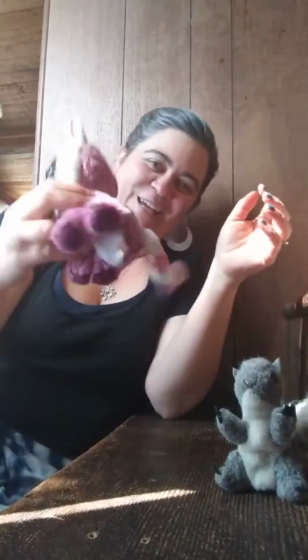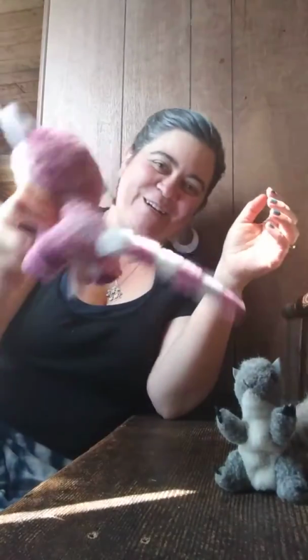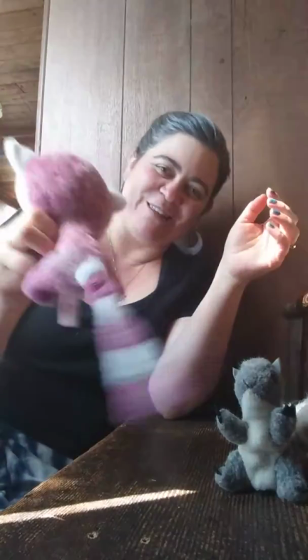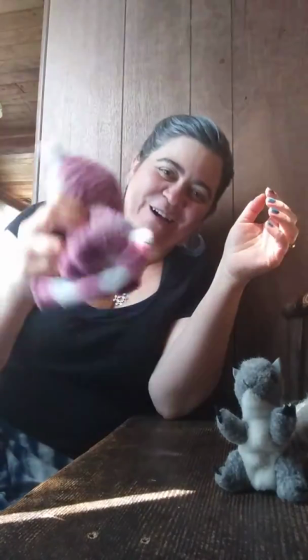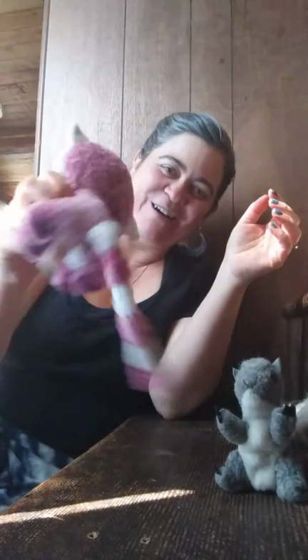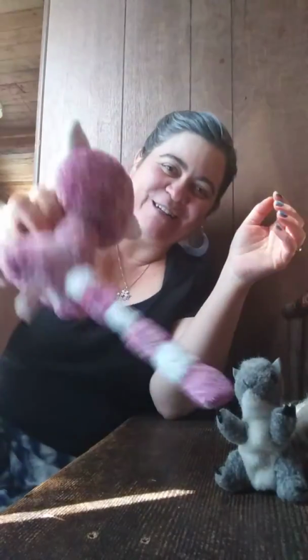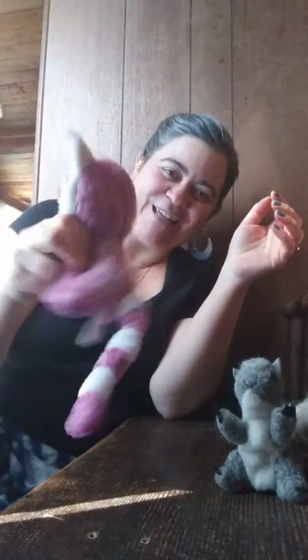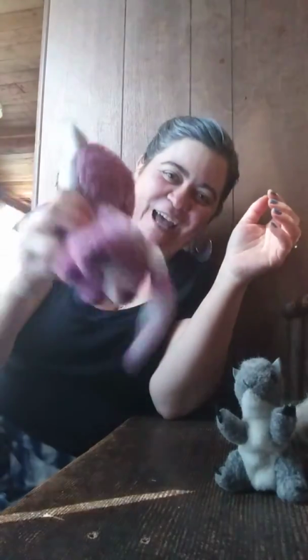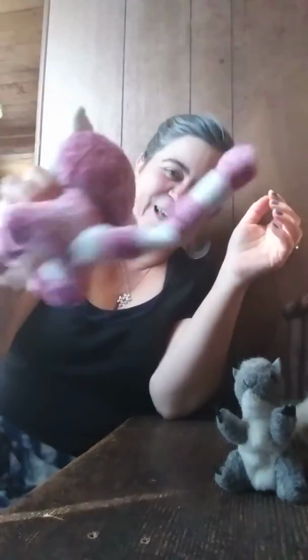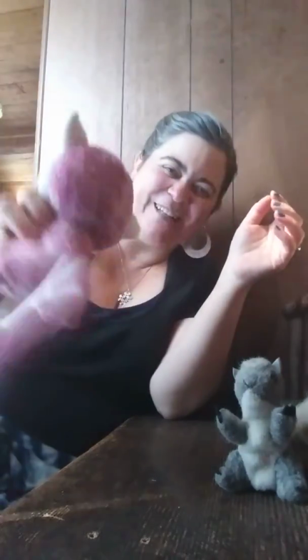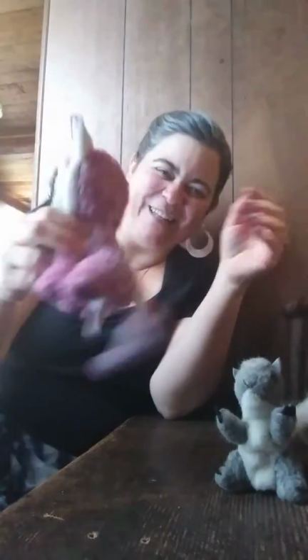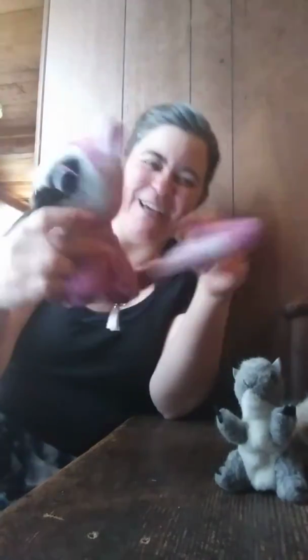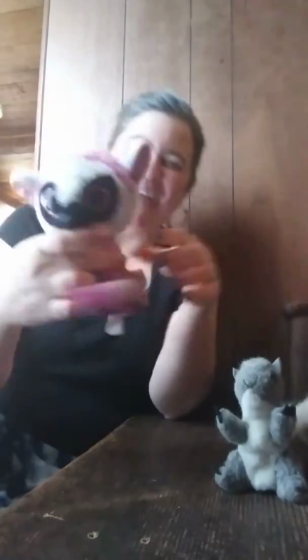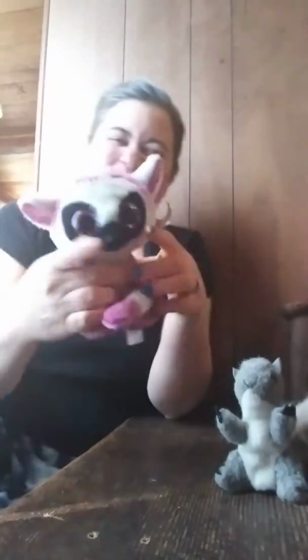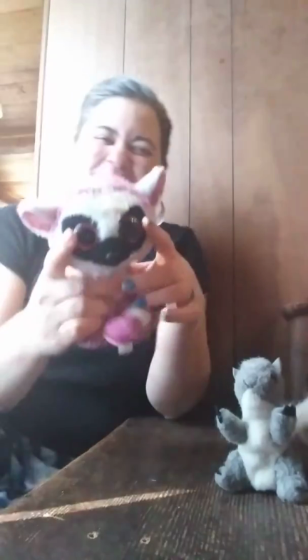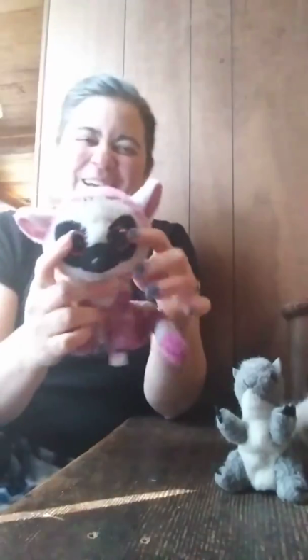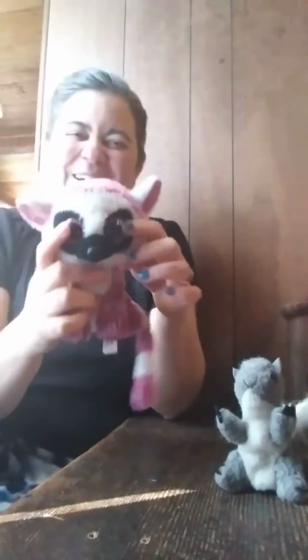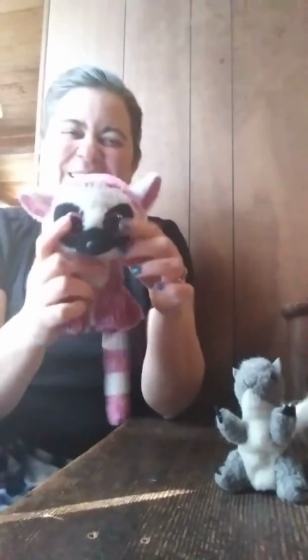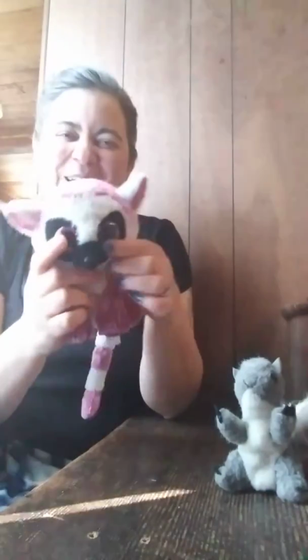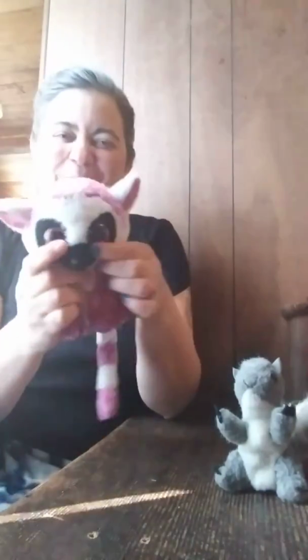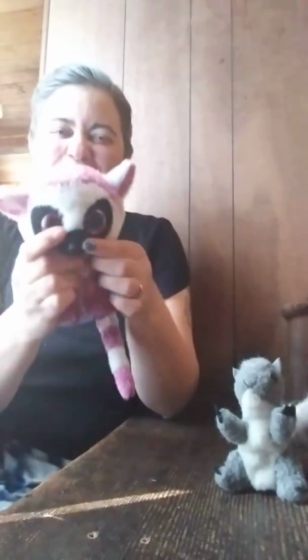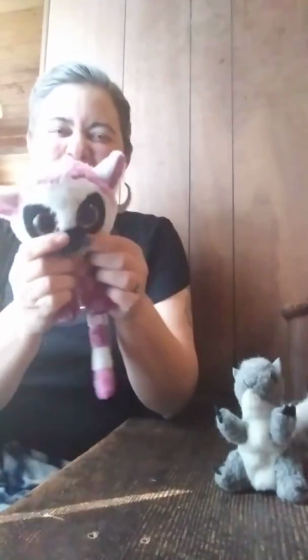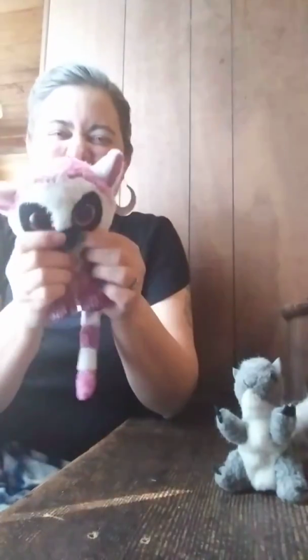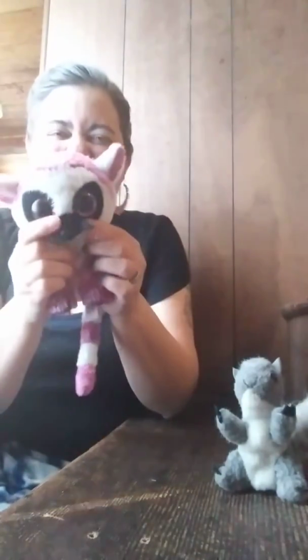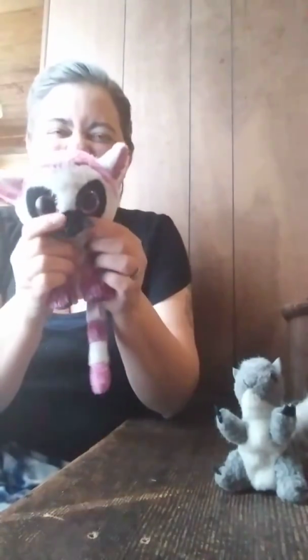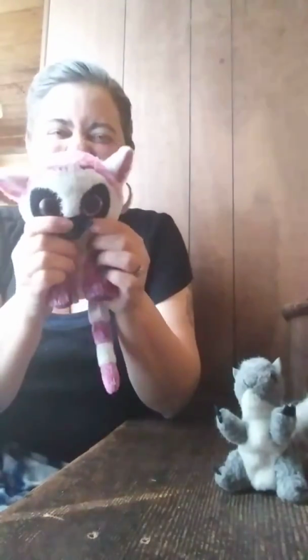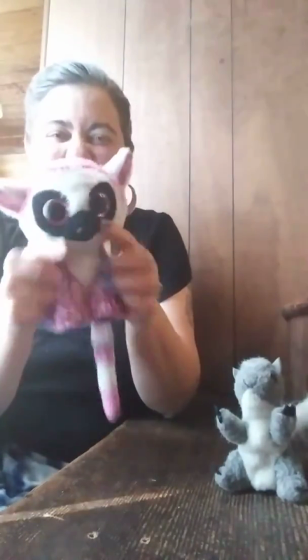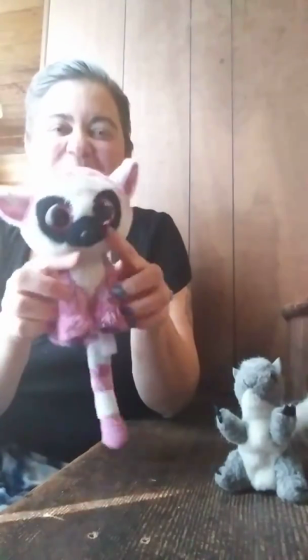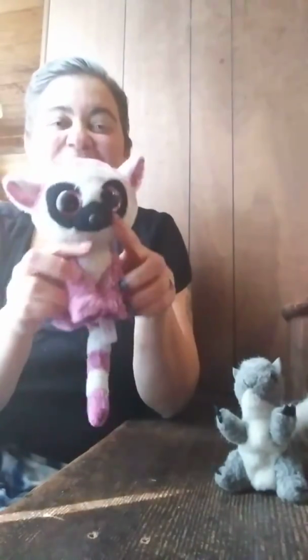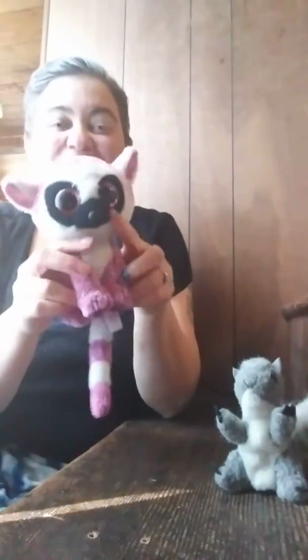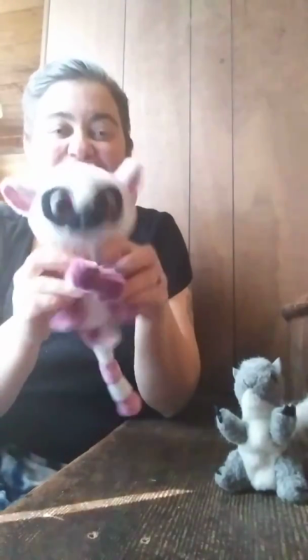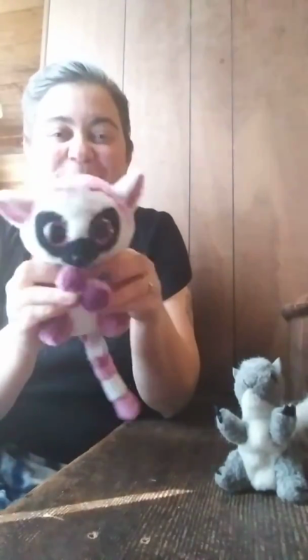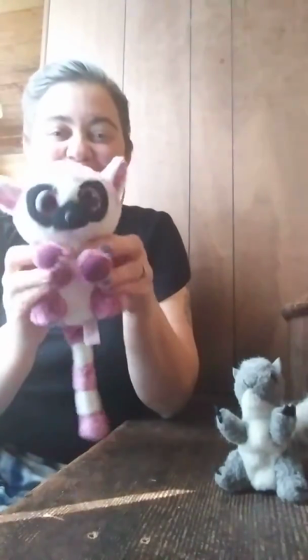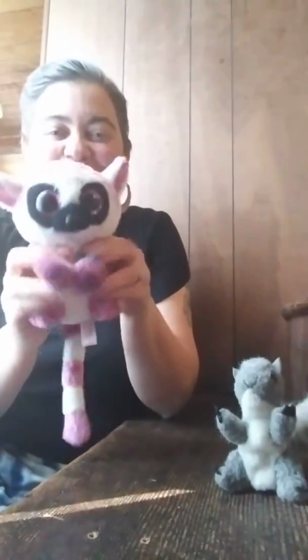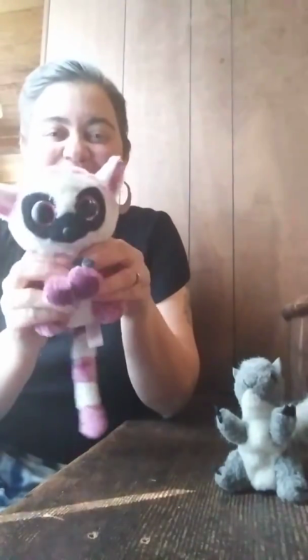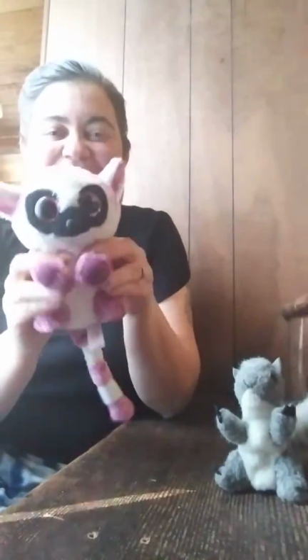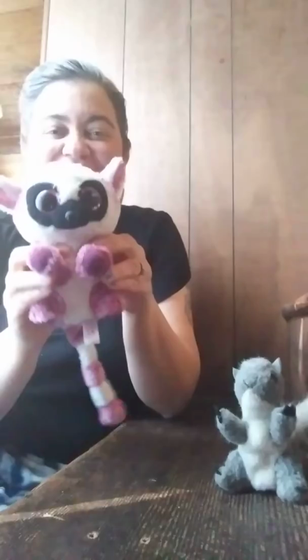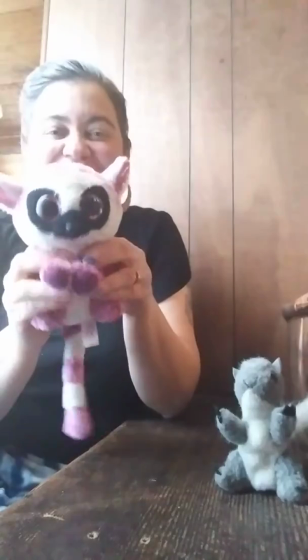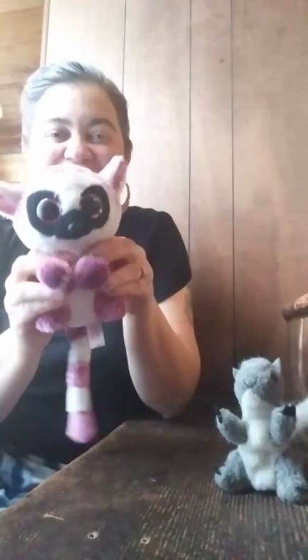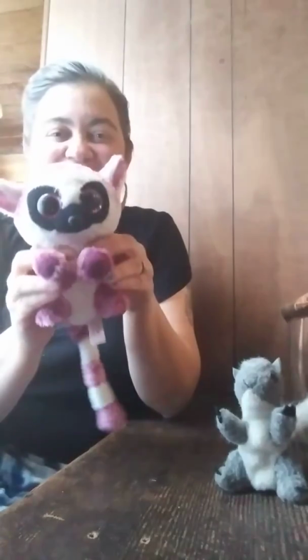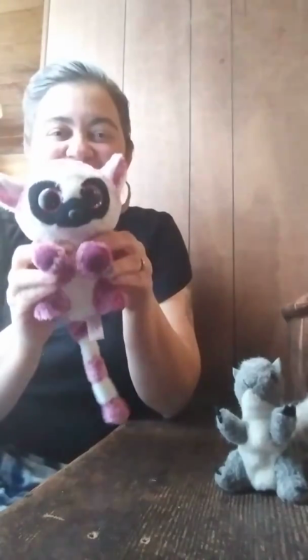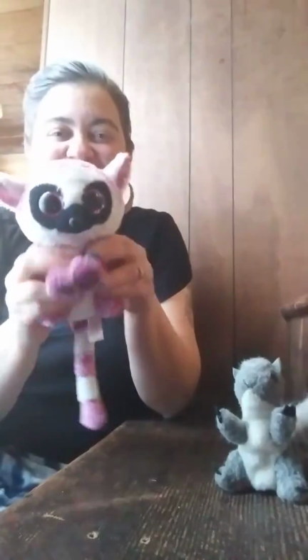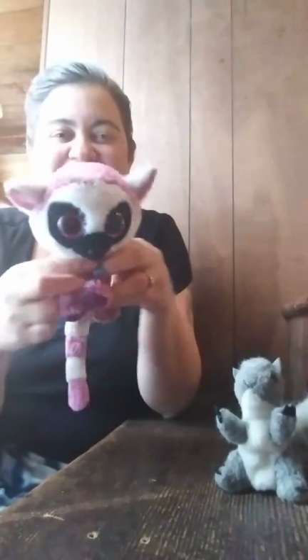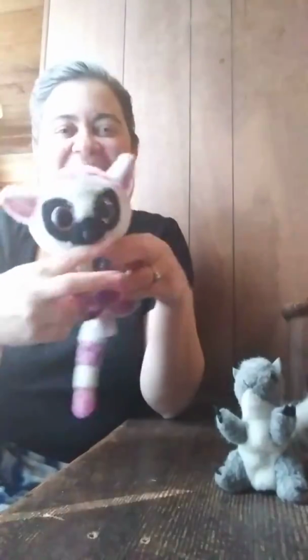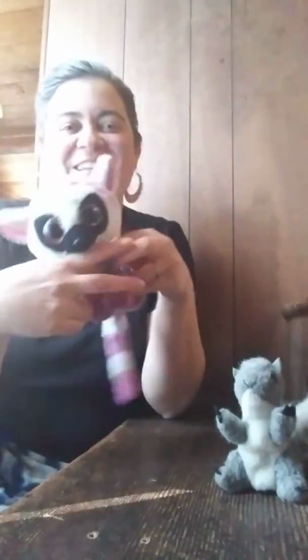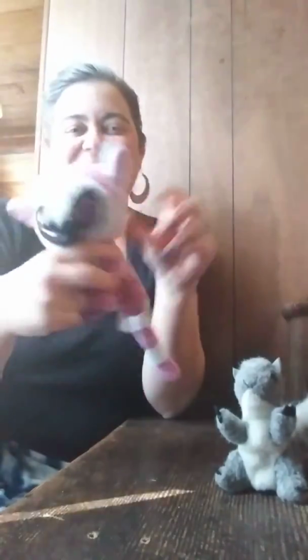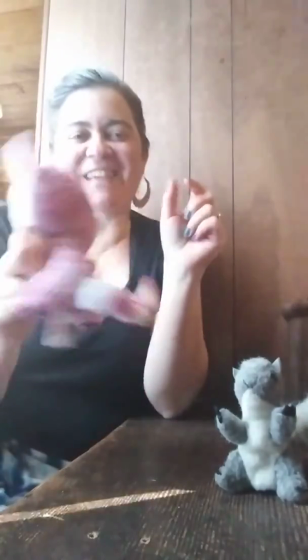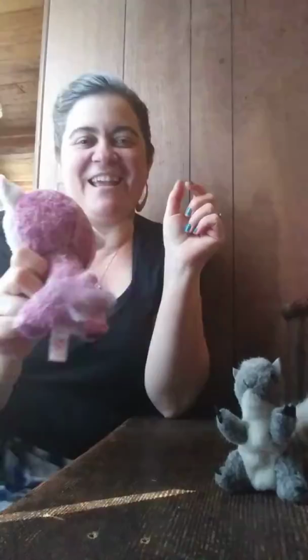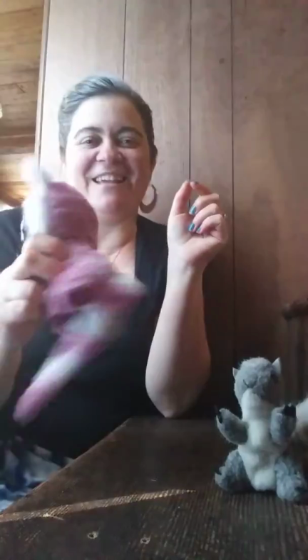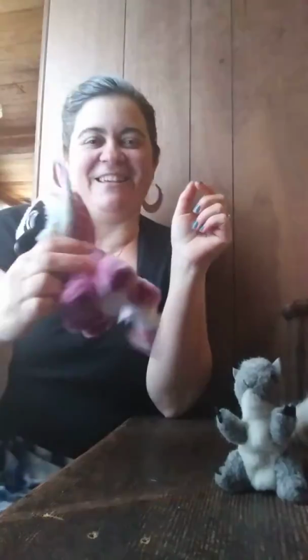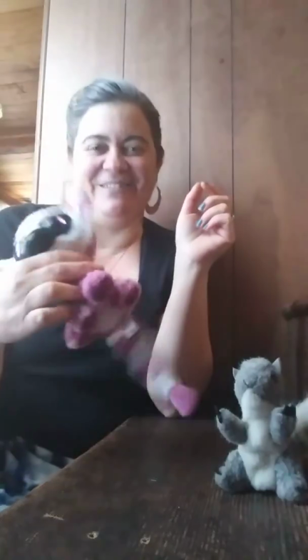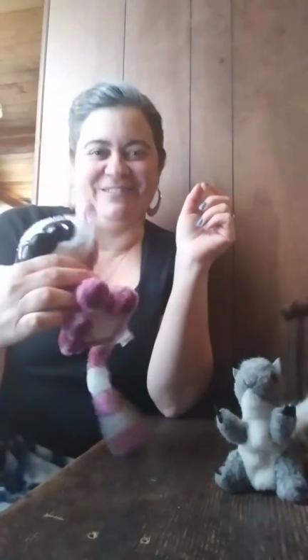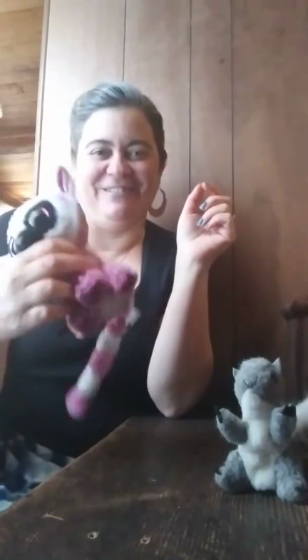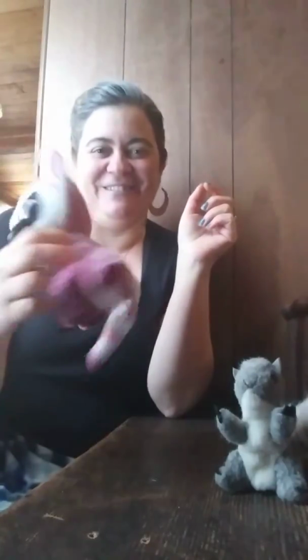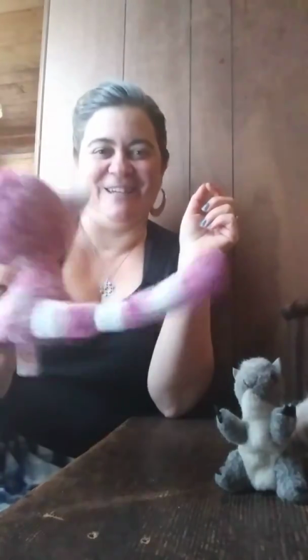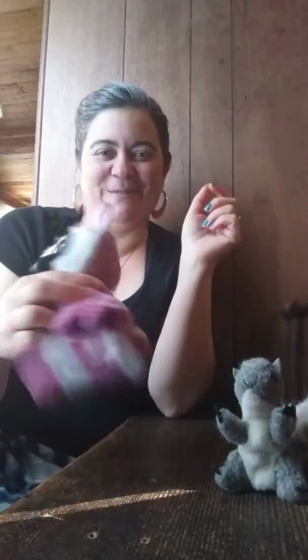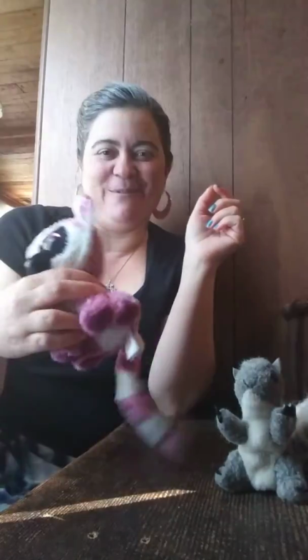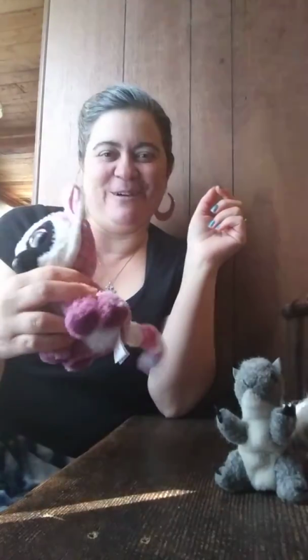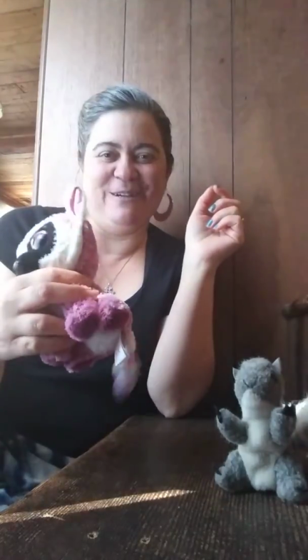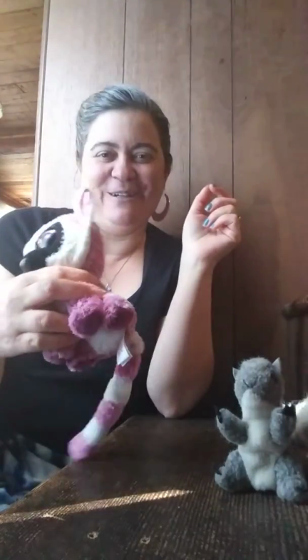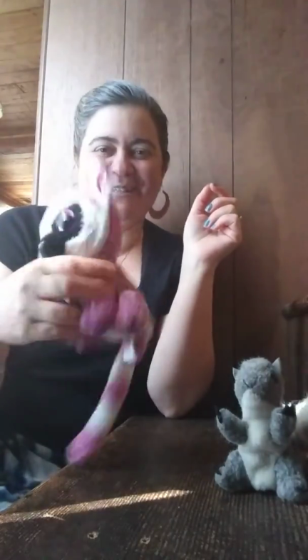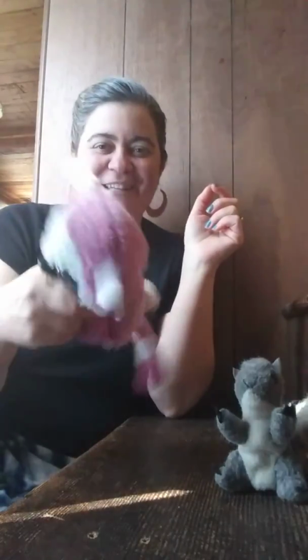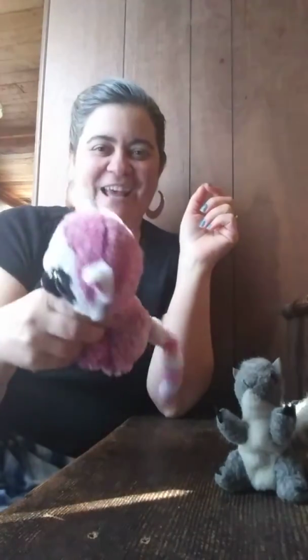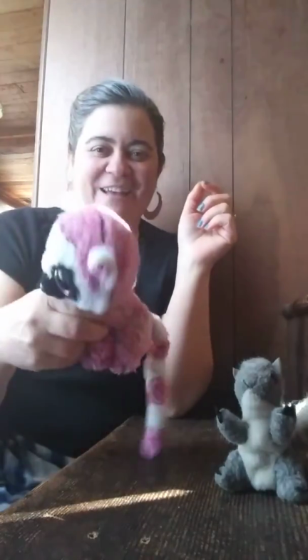Lemur, lemur, shake your long tail. Lemur, lemur, shake your long tail. Wrinkle up your nose, put fruit between your toes, and shake your lemur tail.